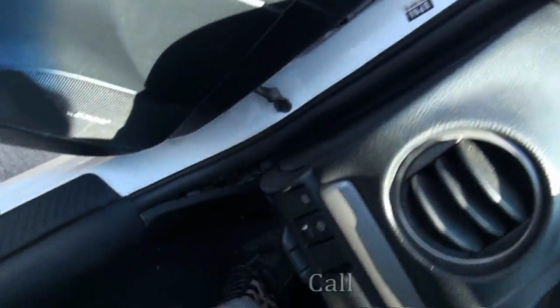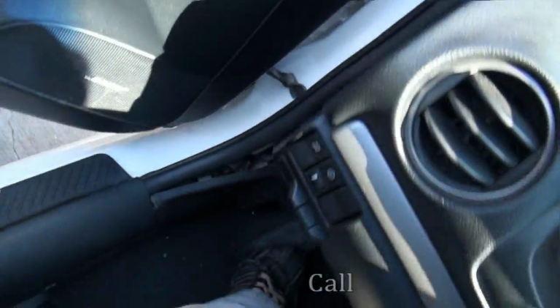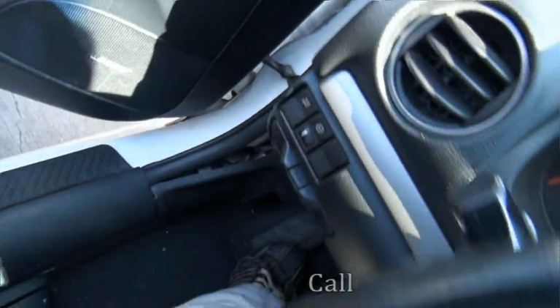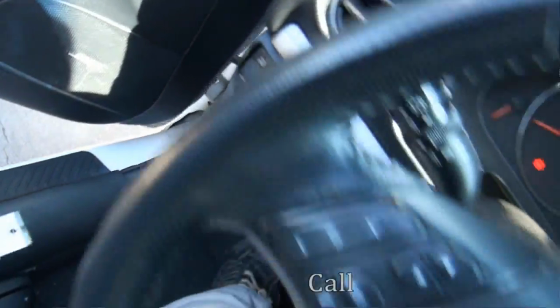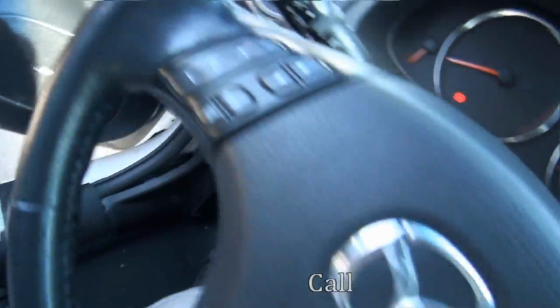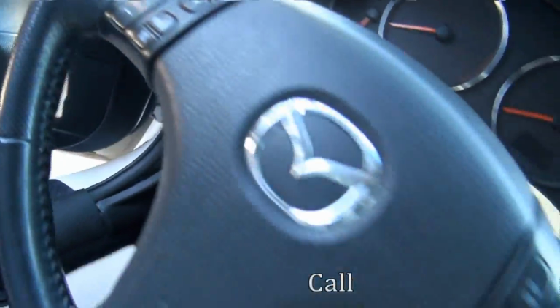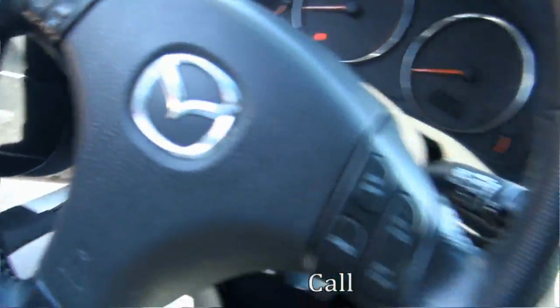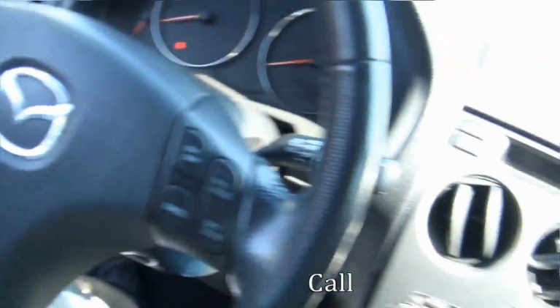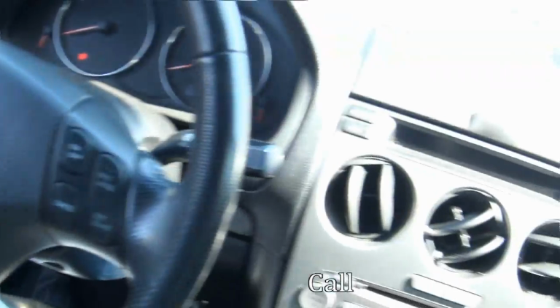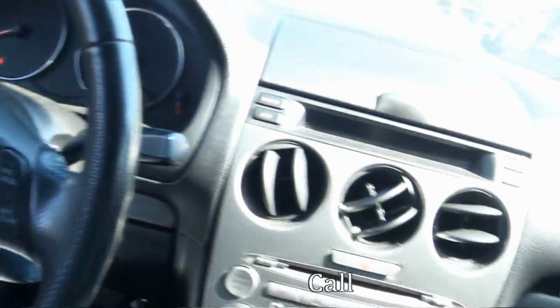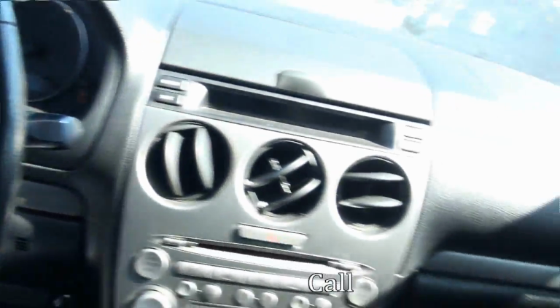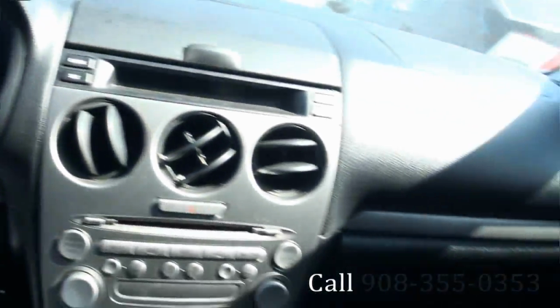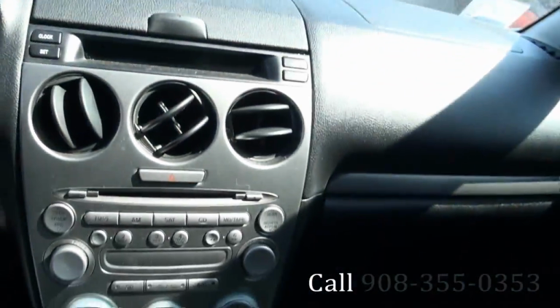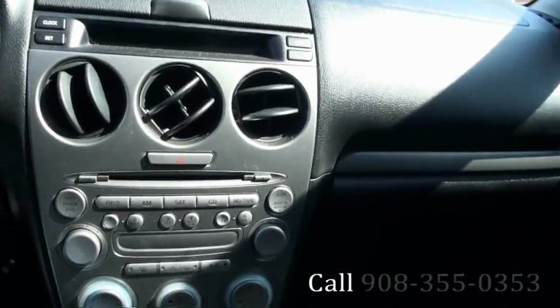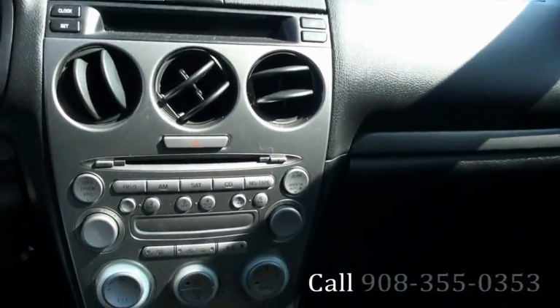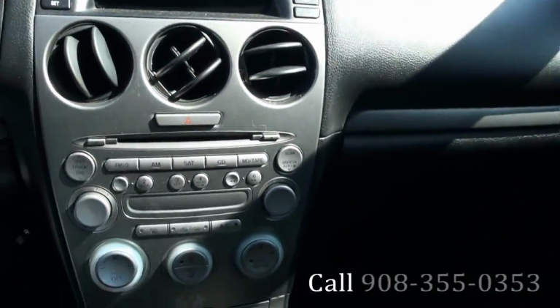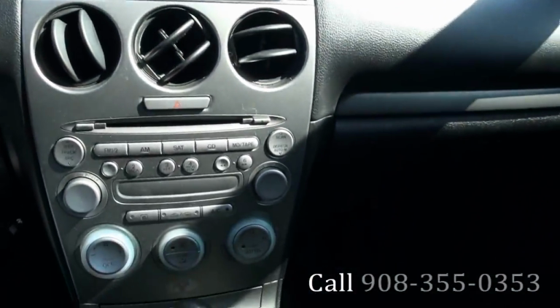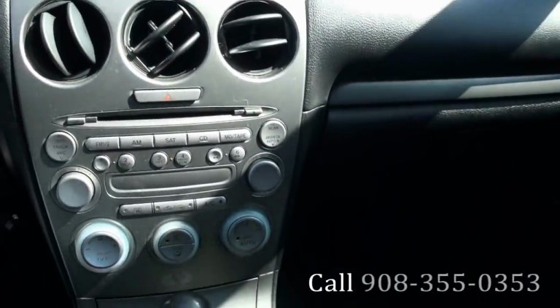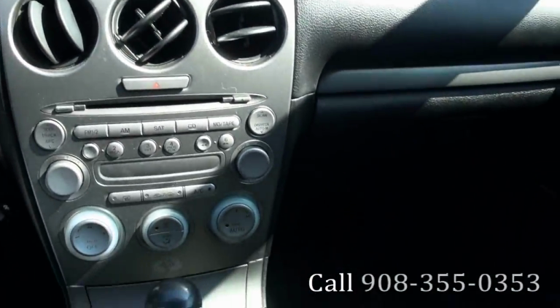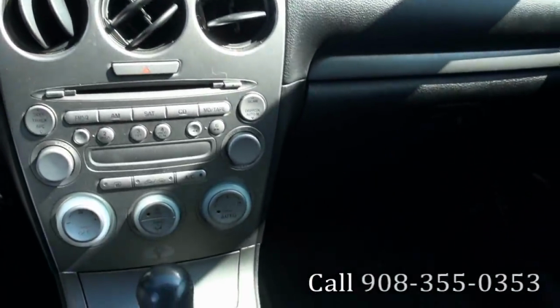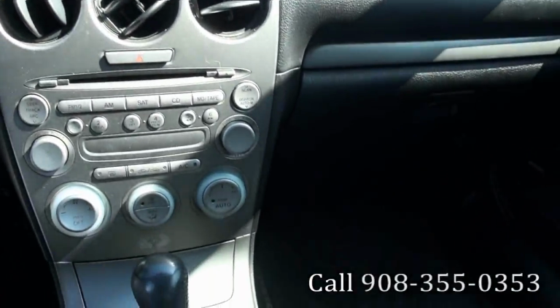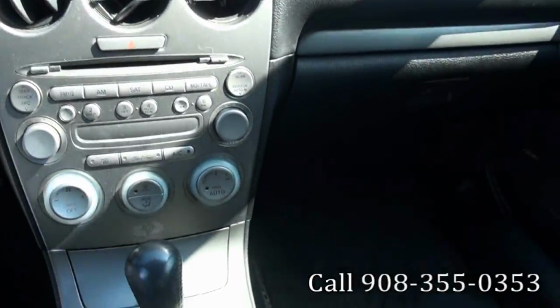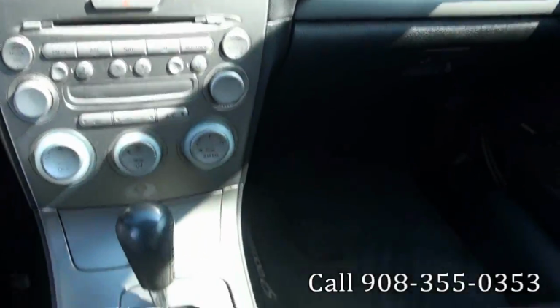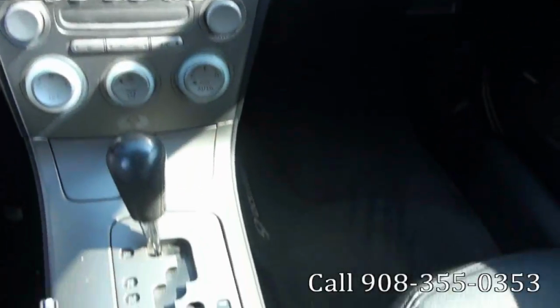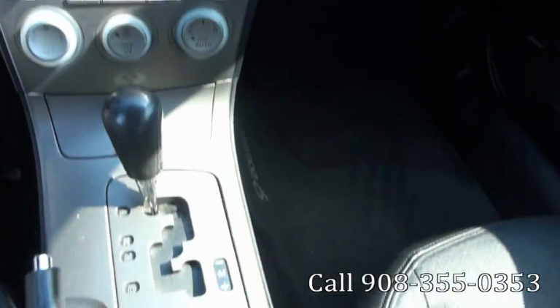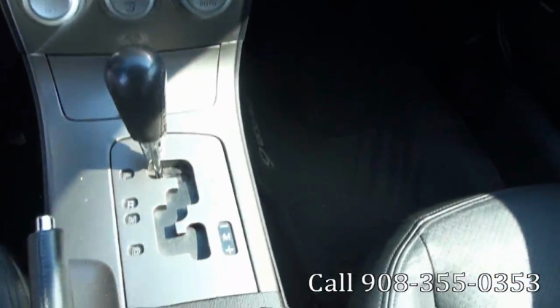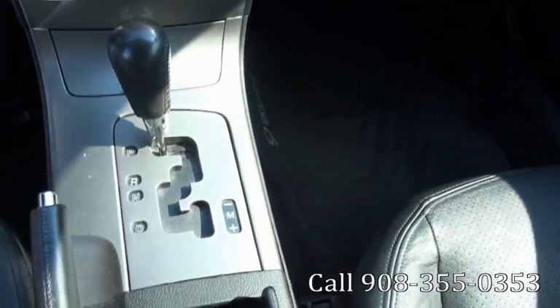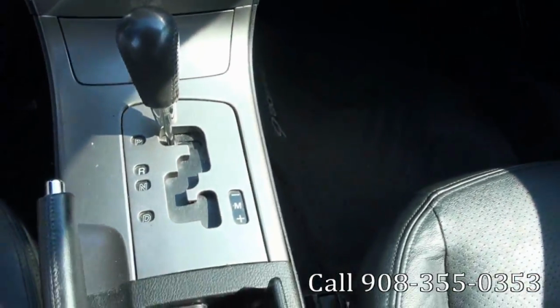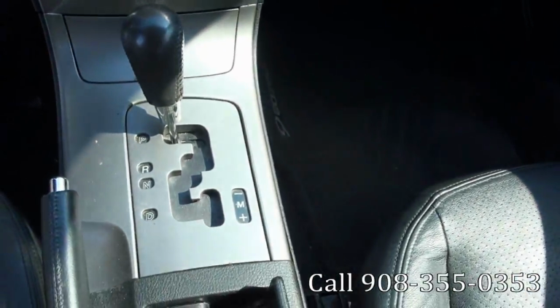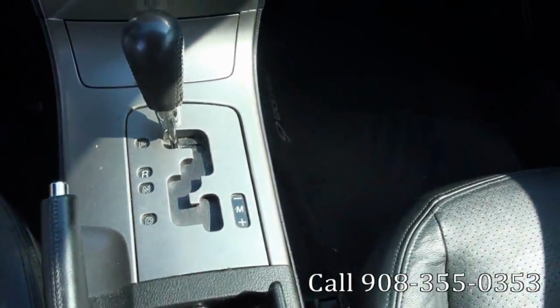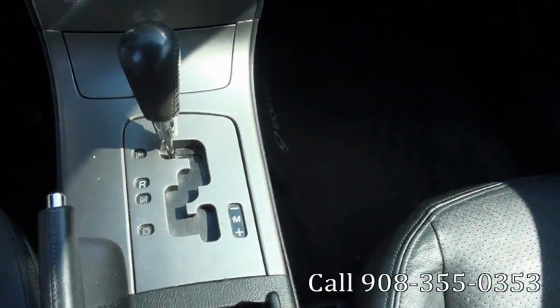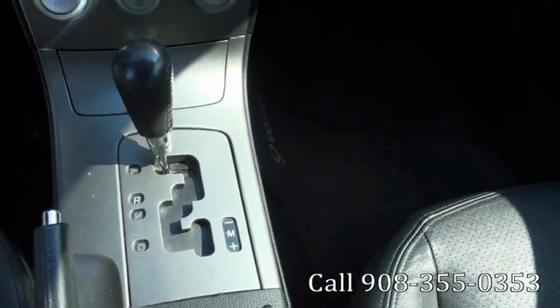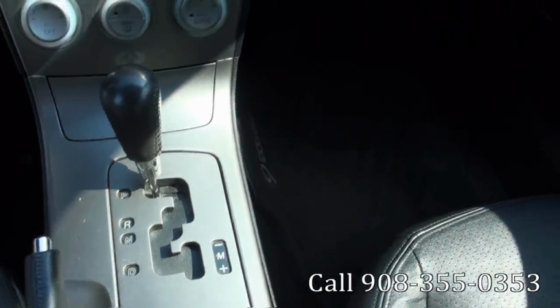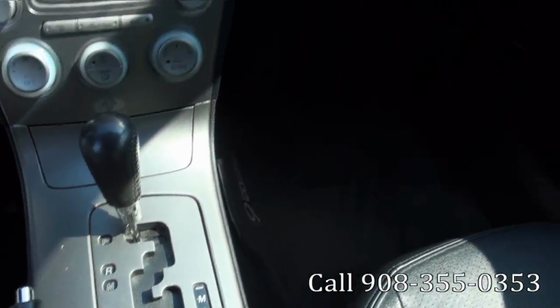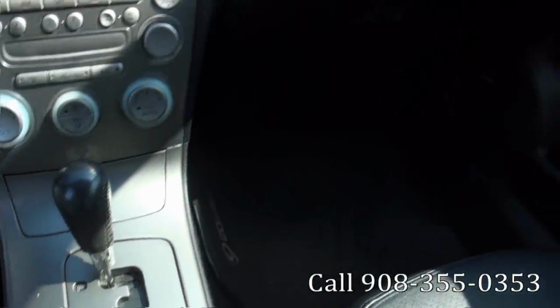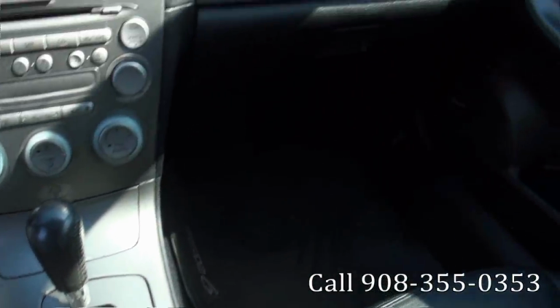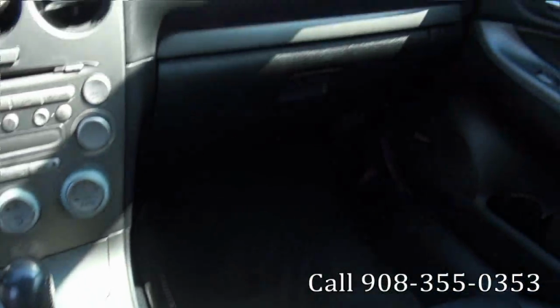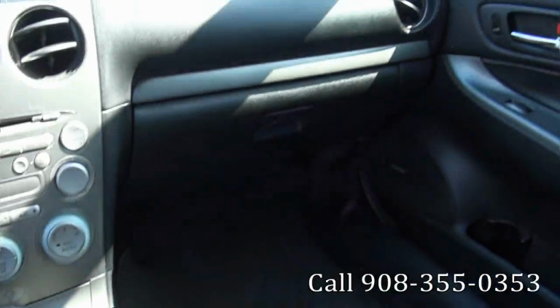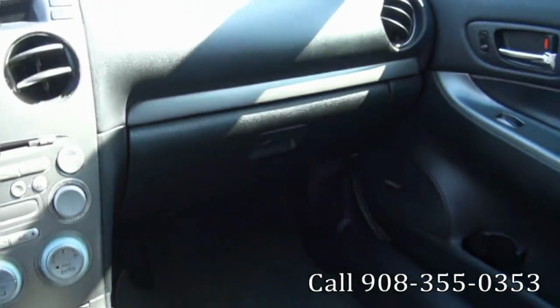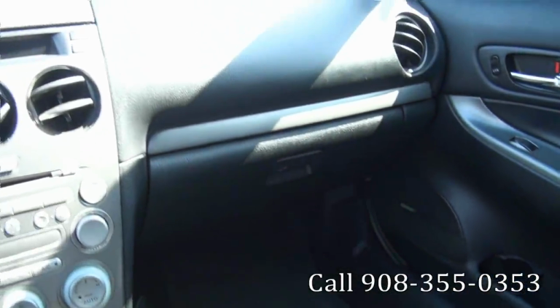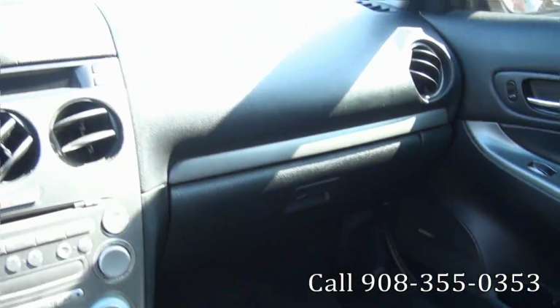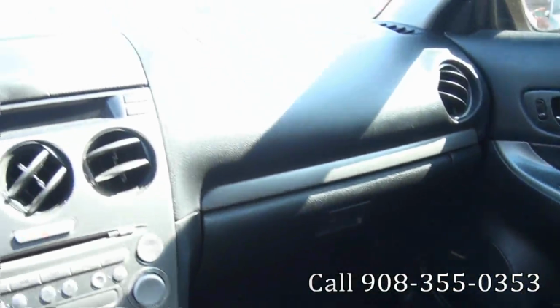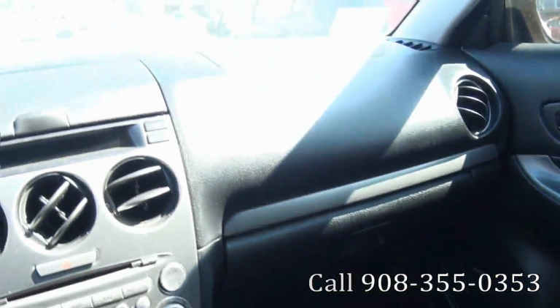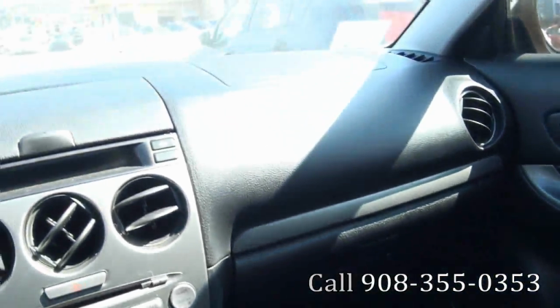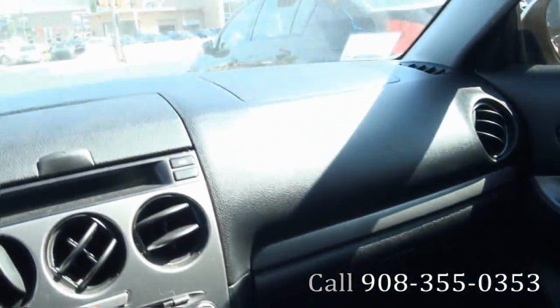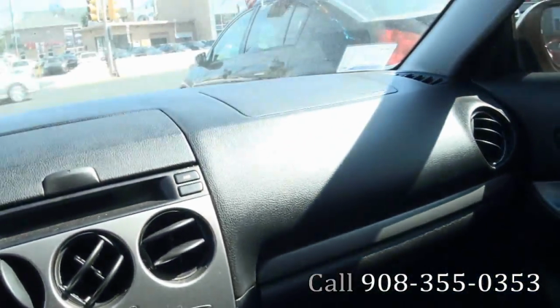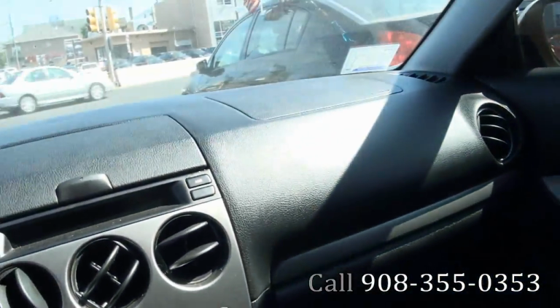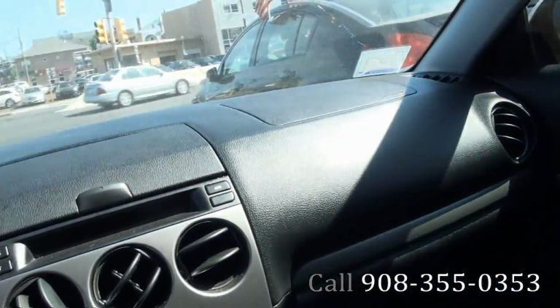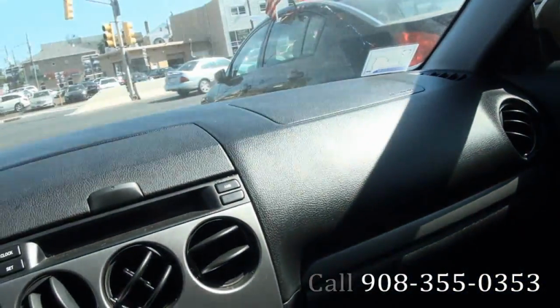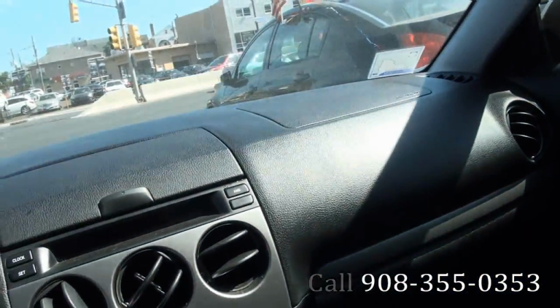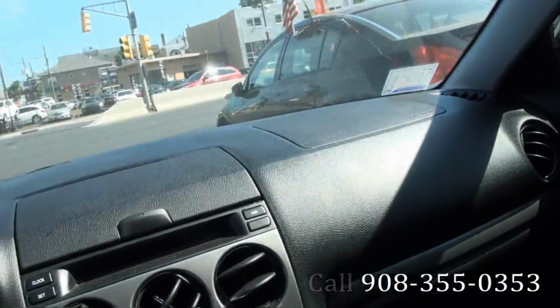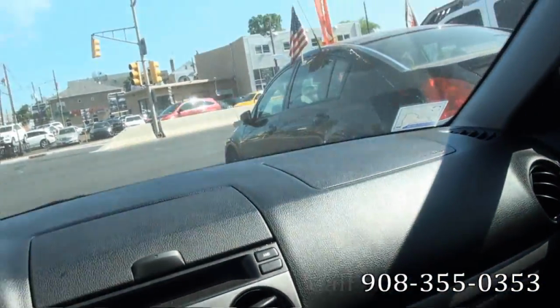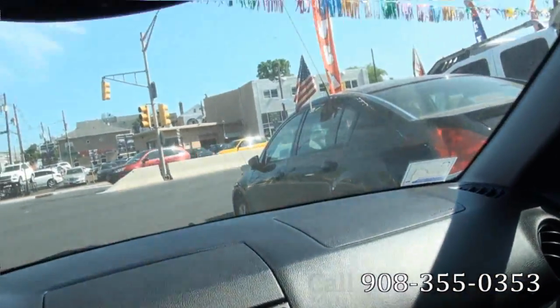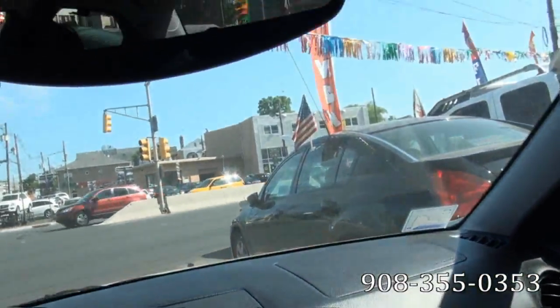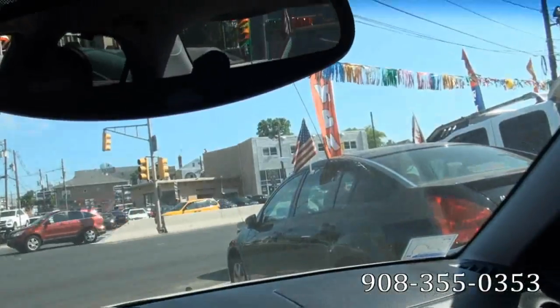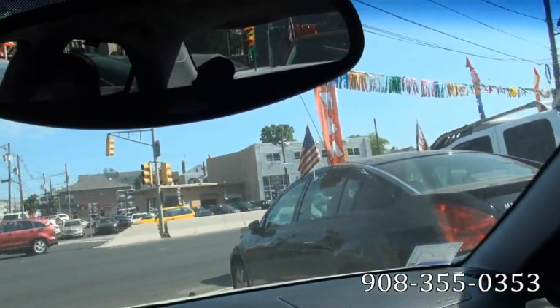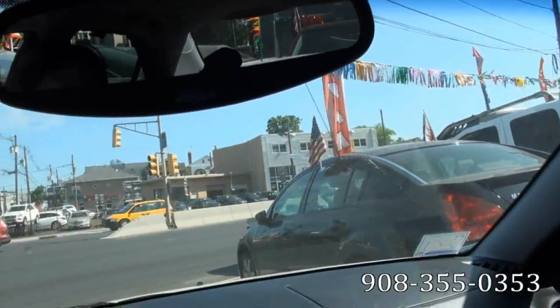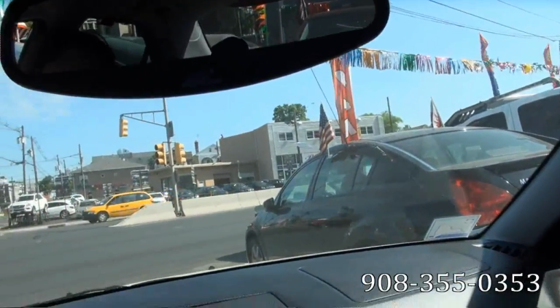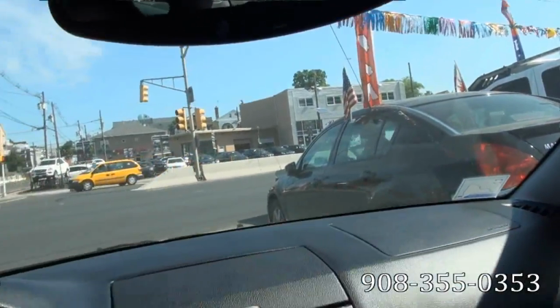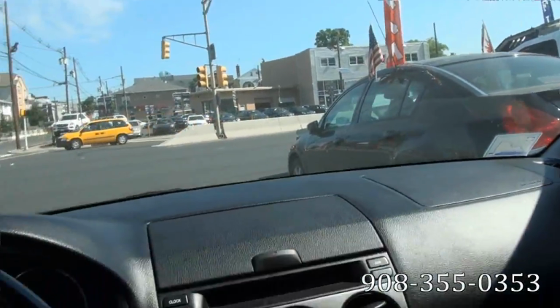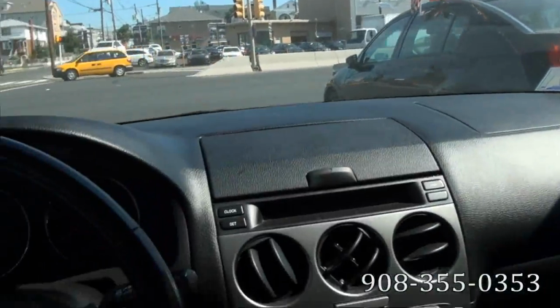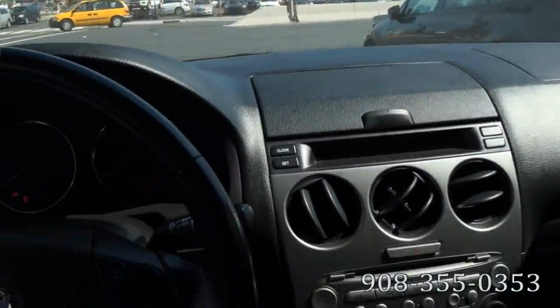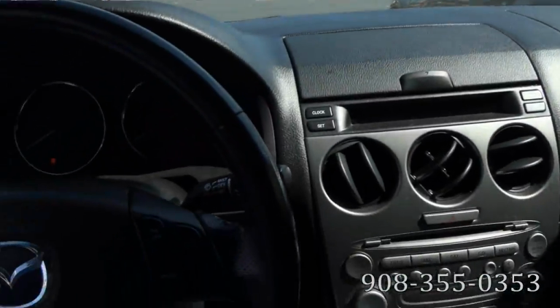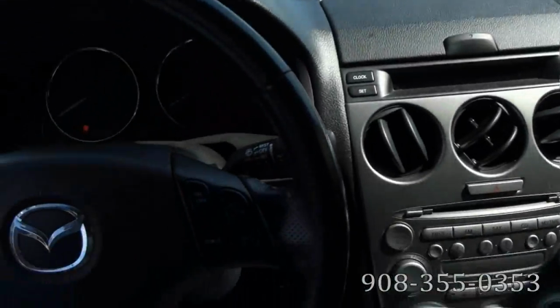The Bose audio system. Only 80,000 miles. You have a manual shift capability. It does have the compass in the mirror.